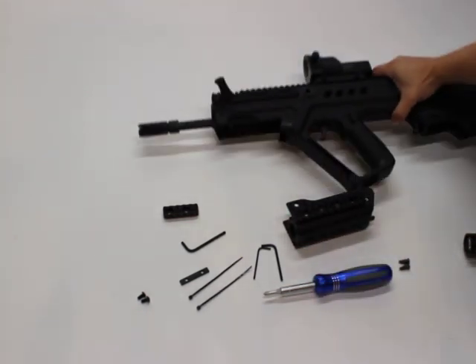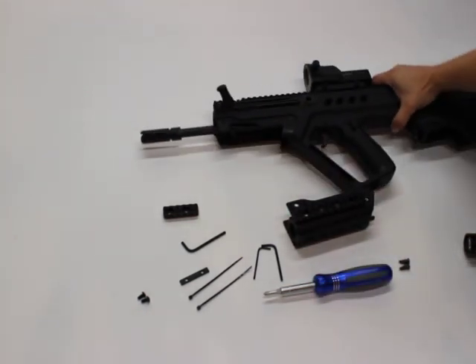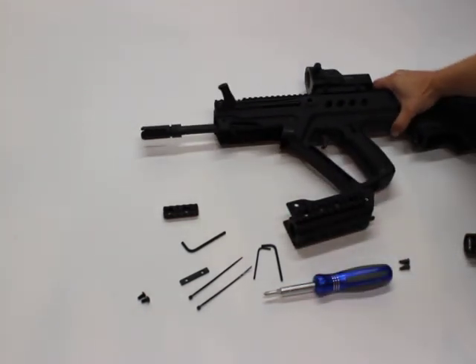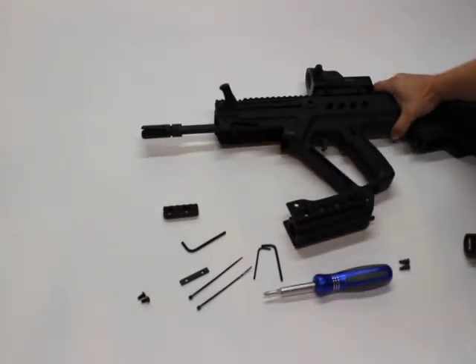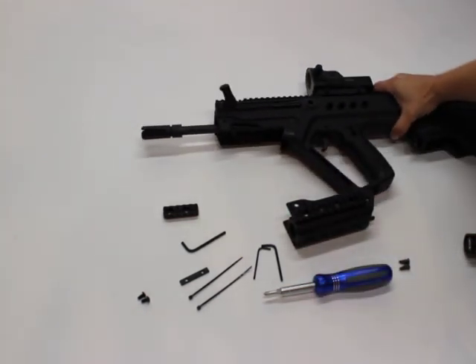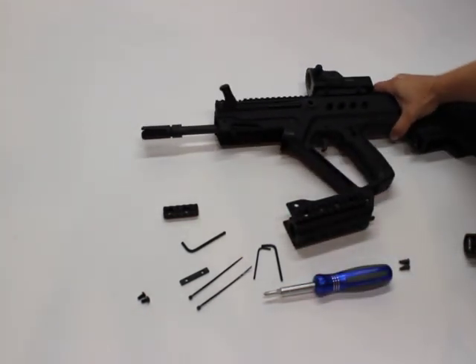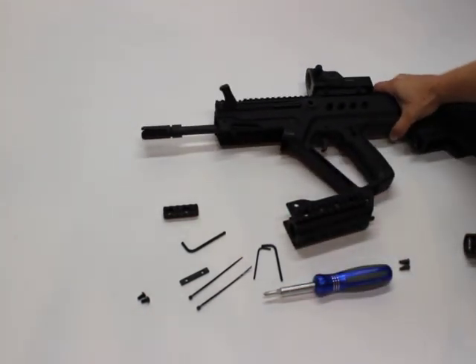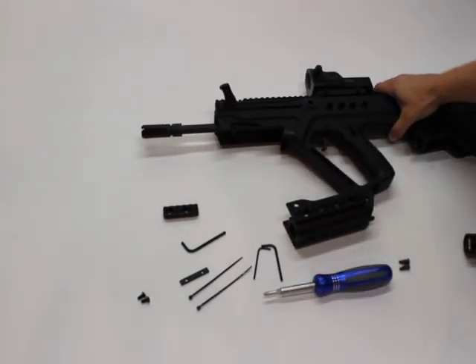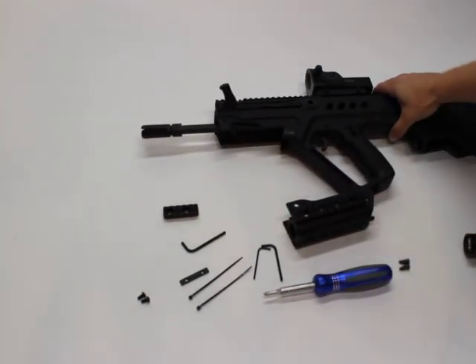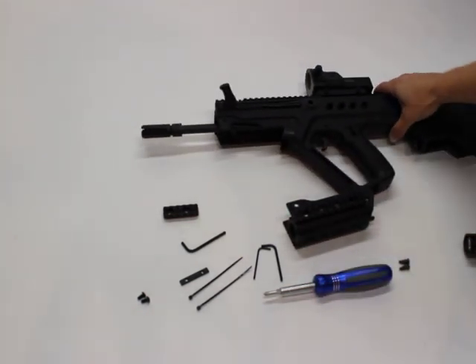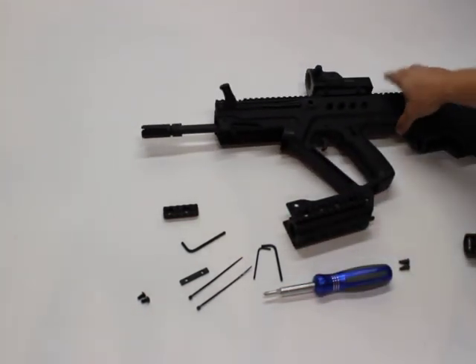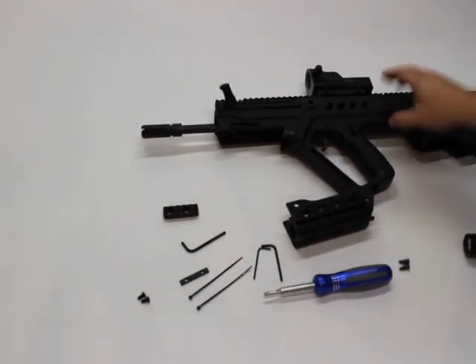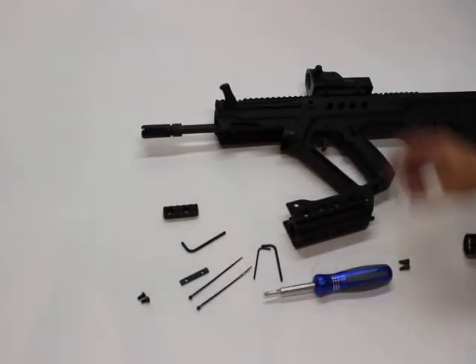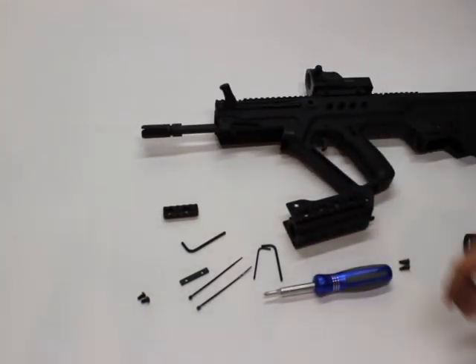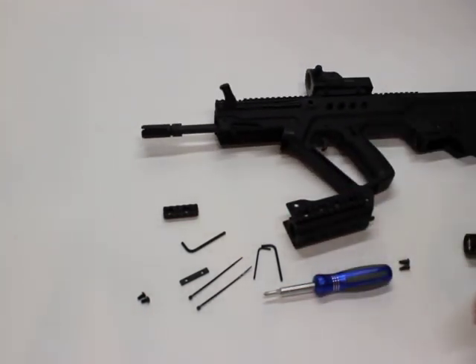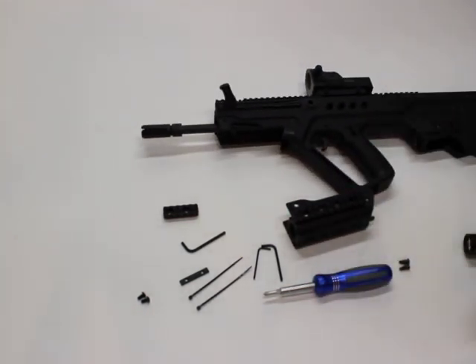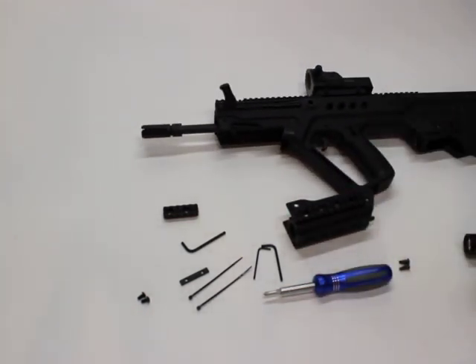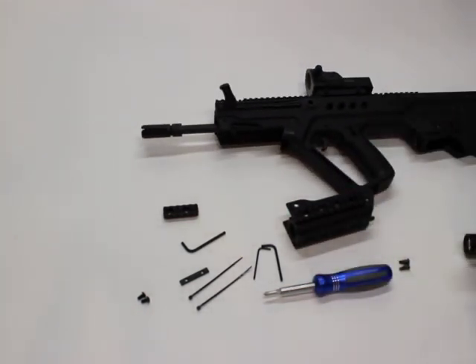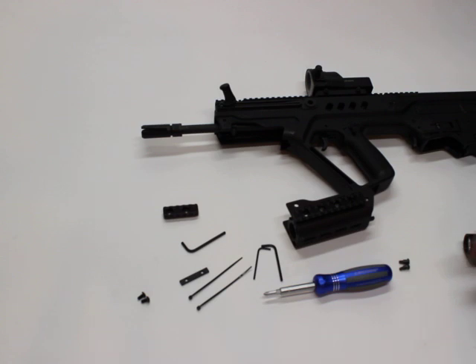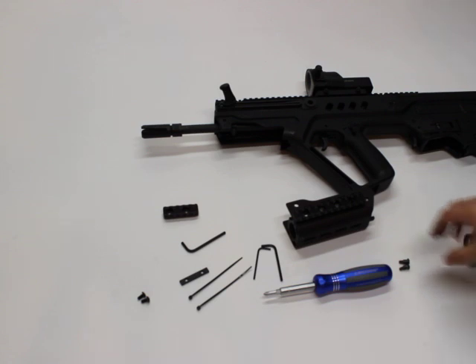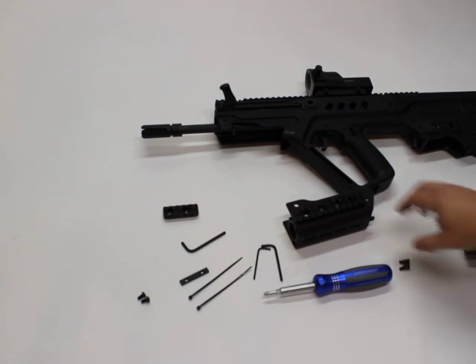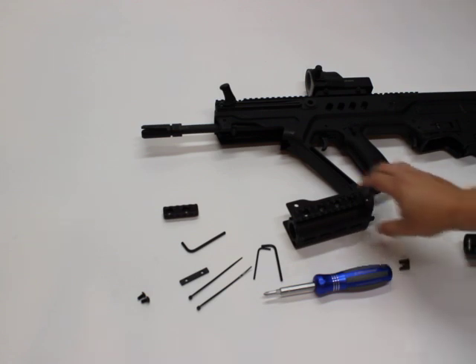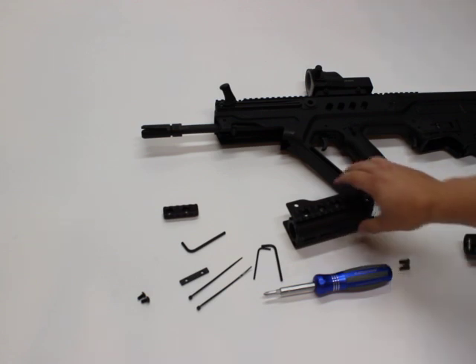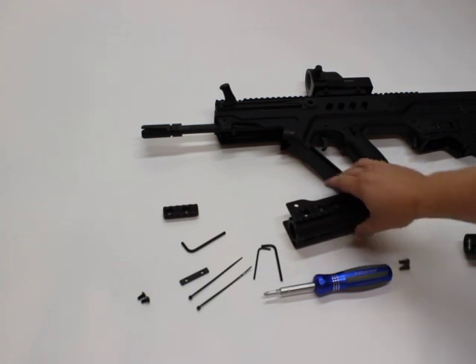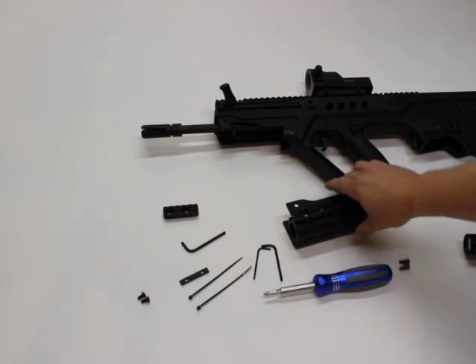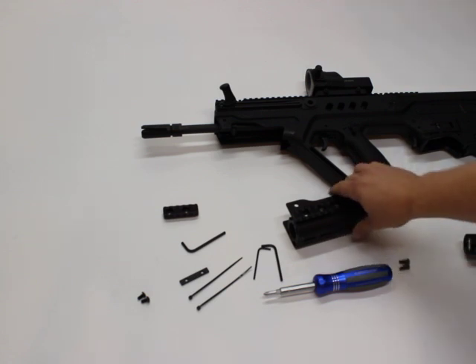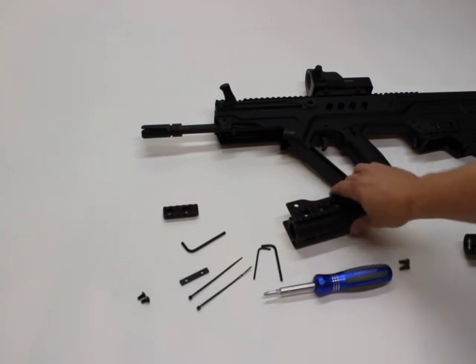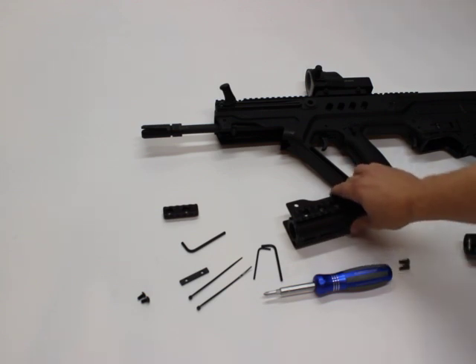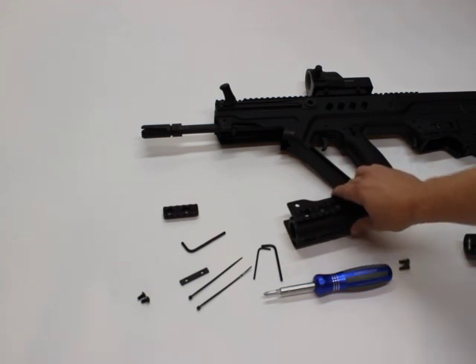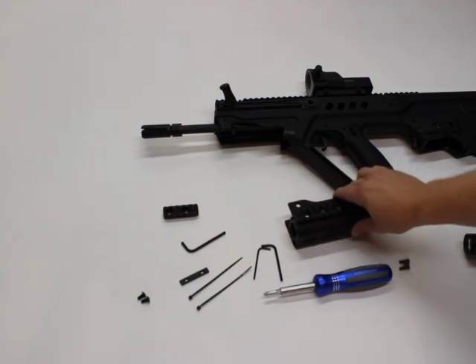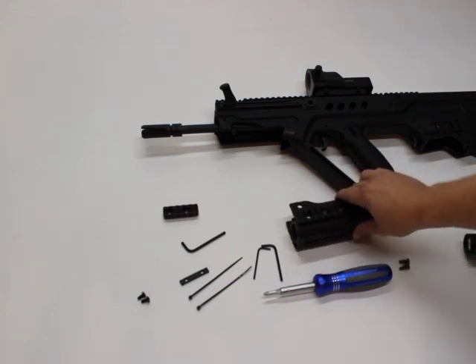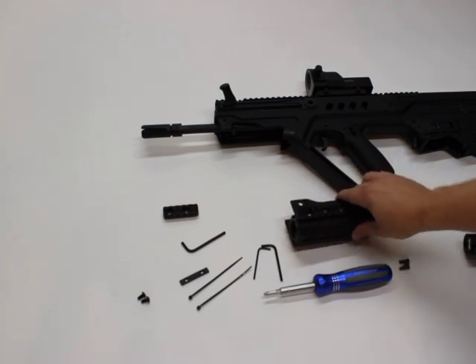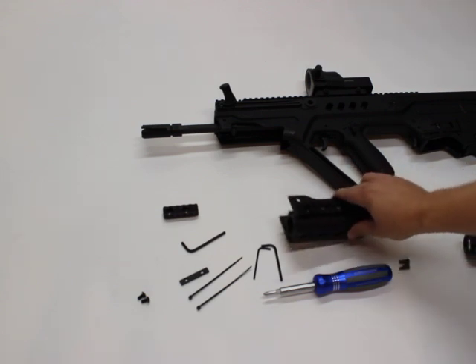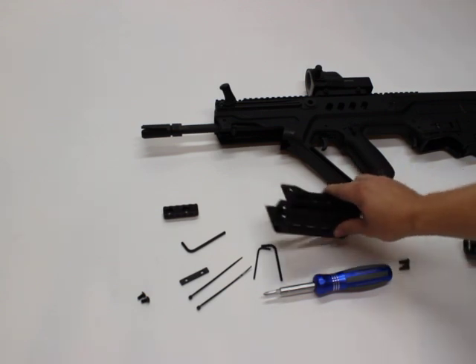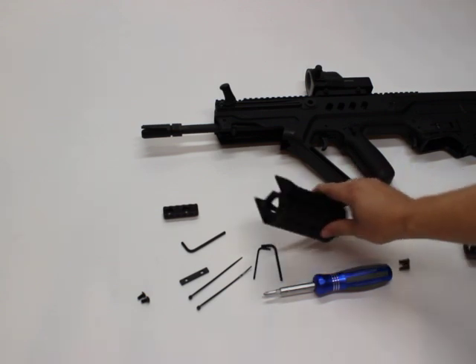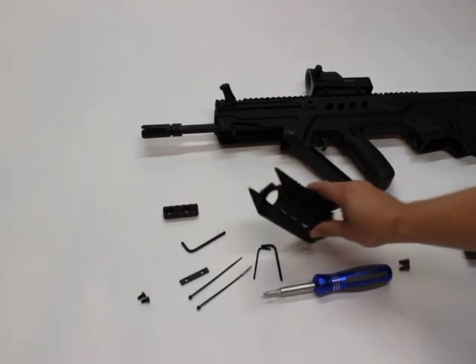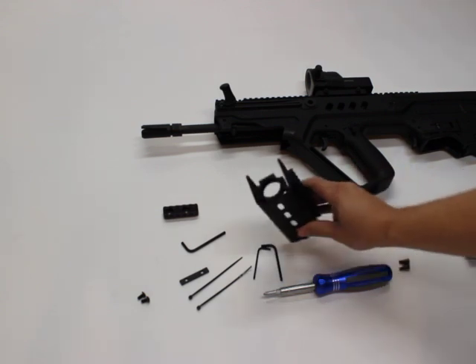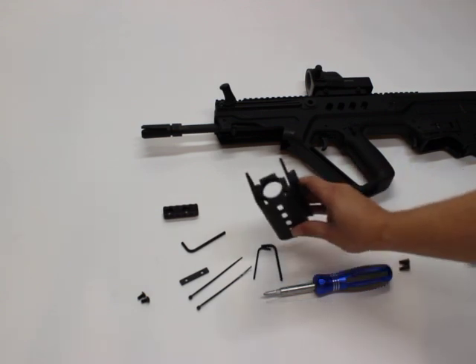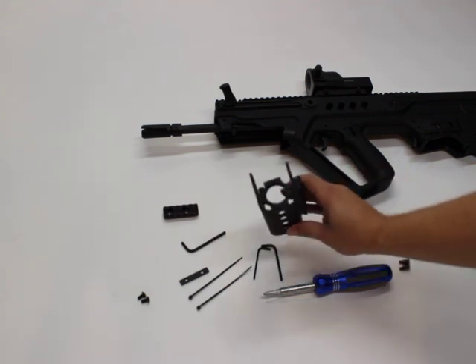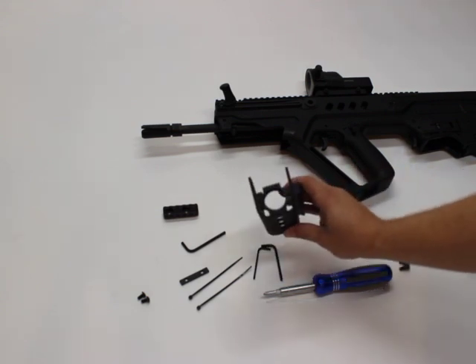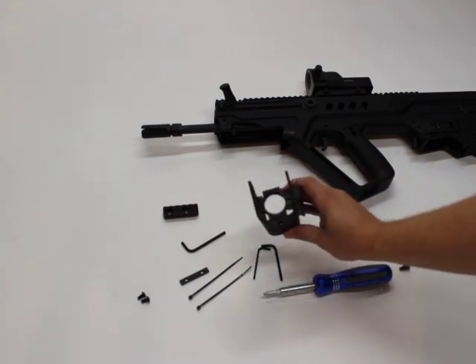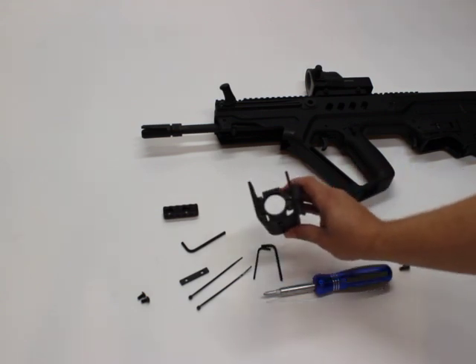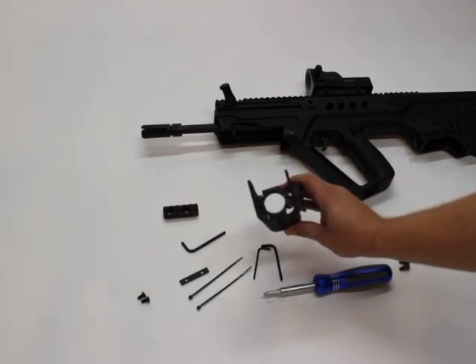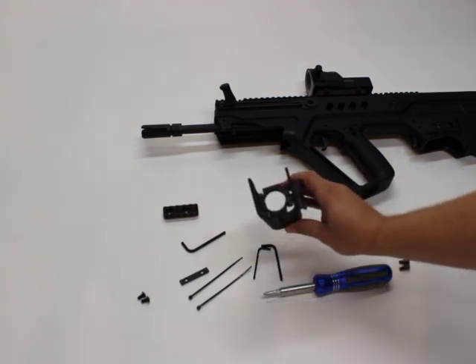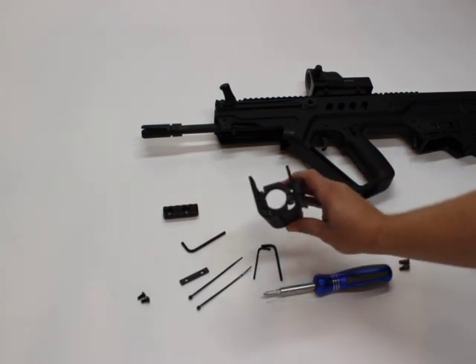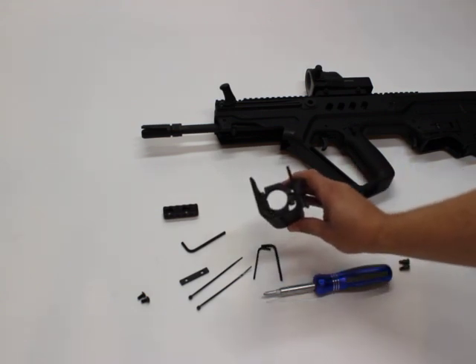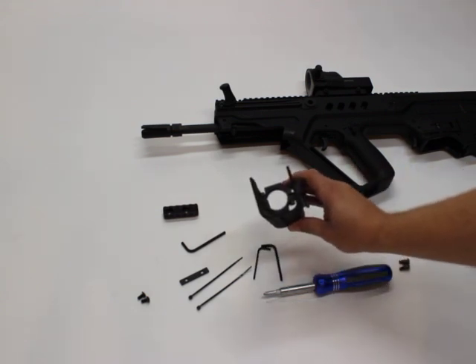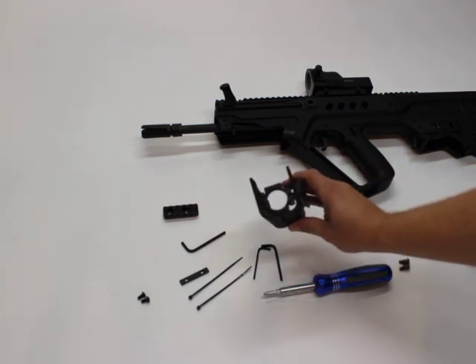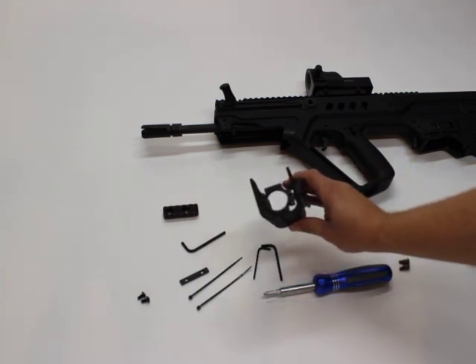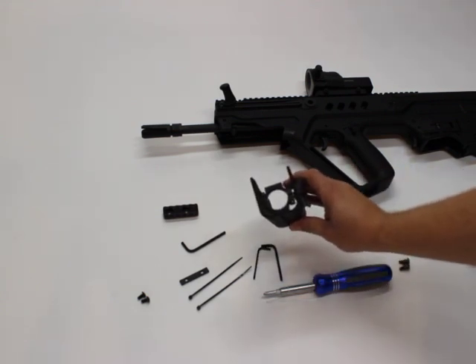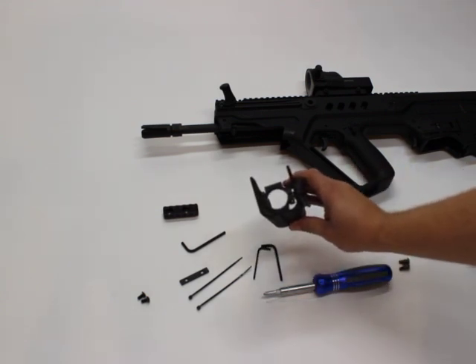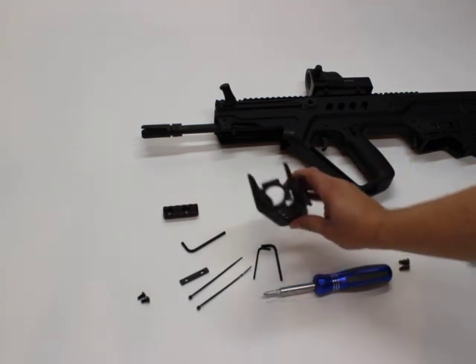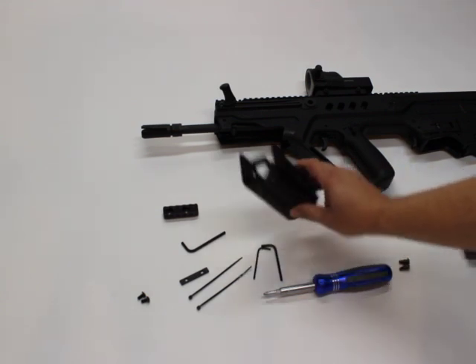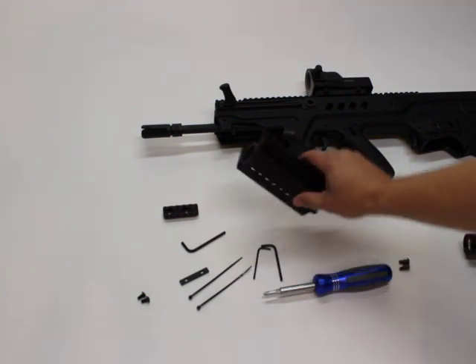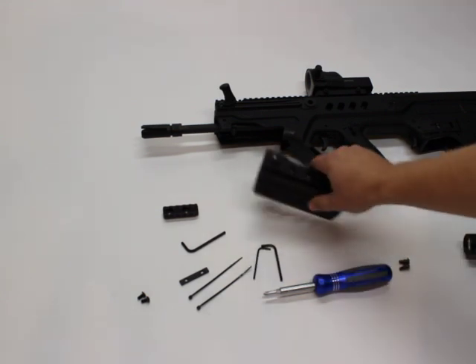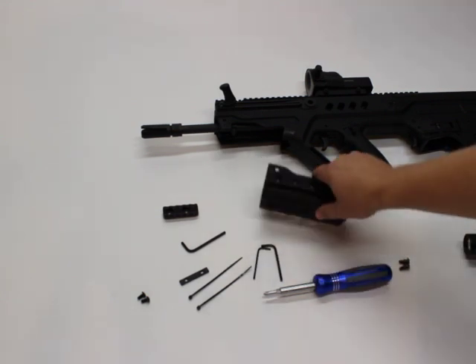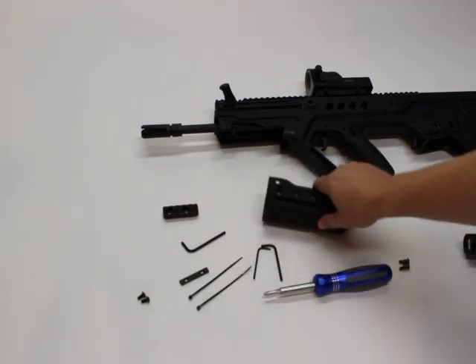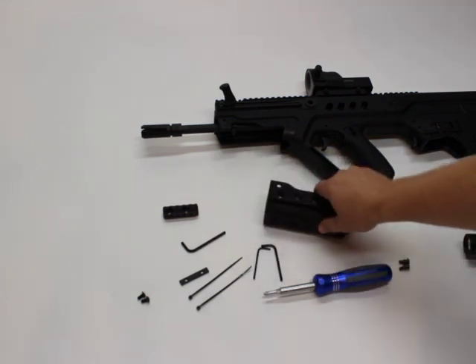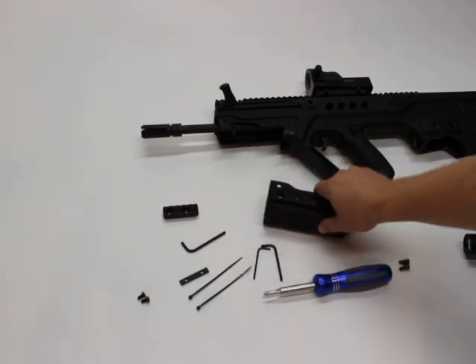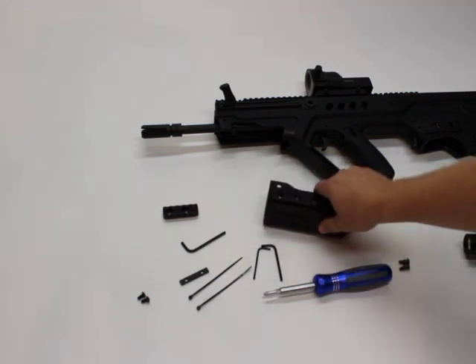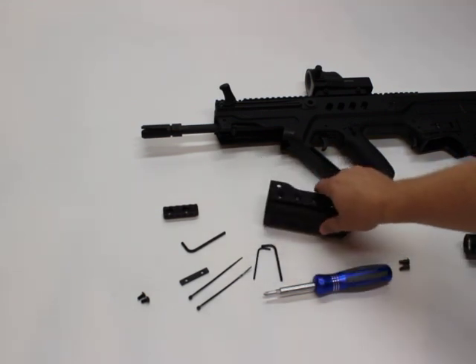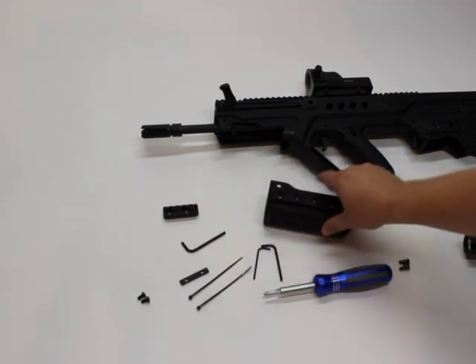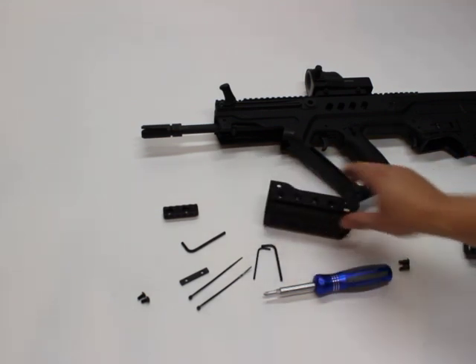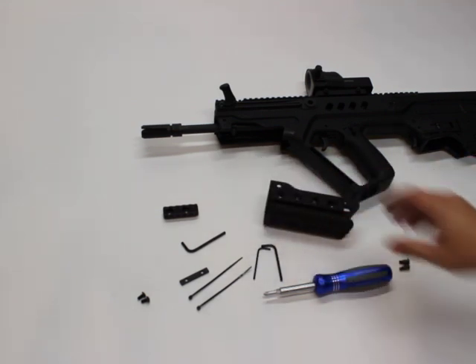So that's the operation and installation of the Arclight rail system from Manticore Arms. Thank you for watching.